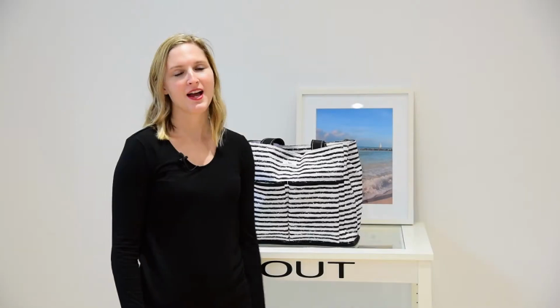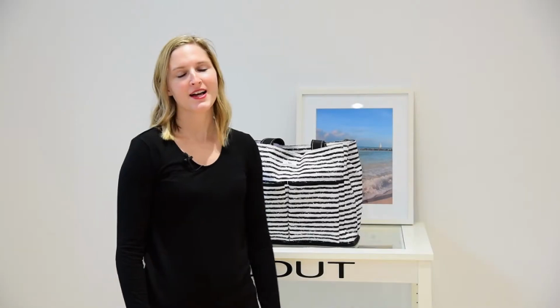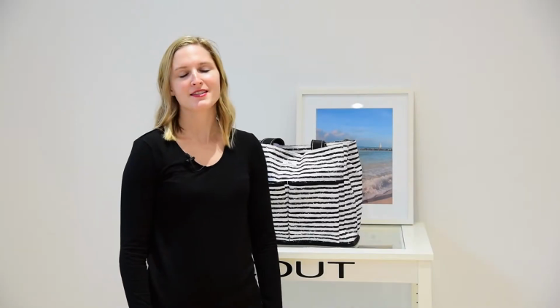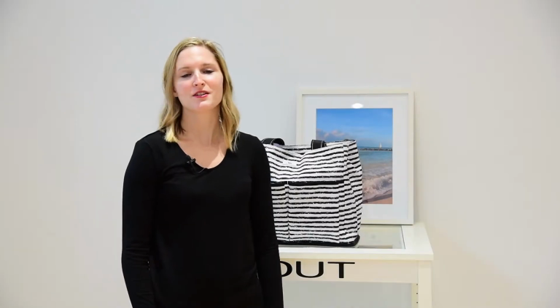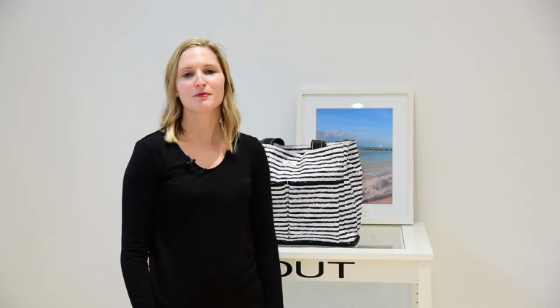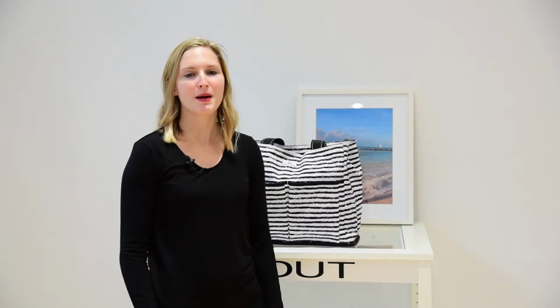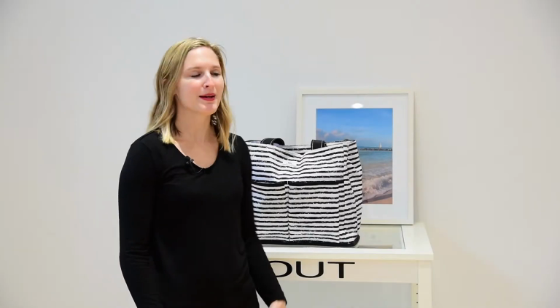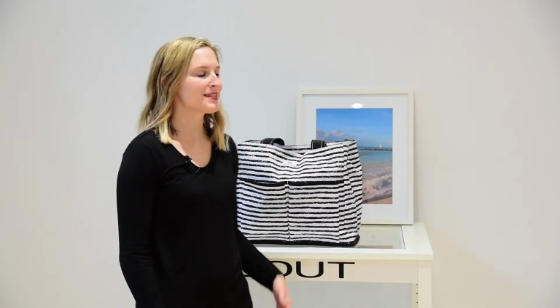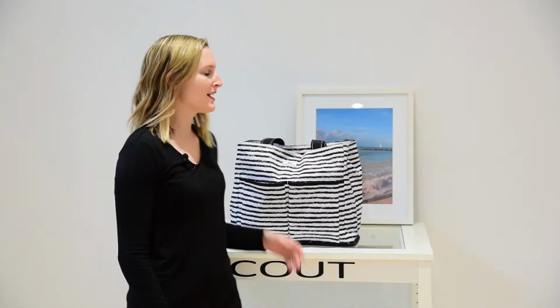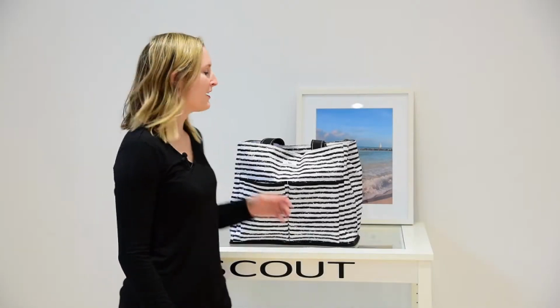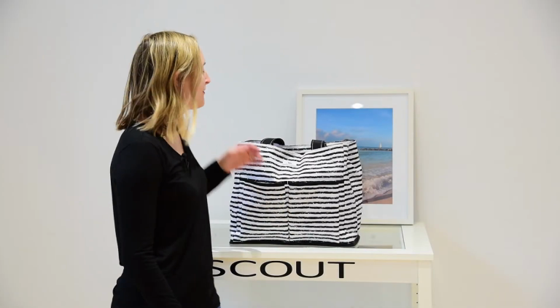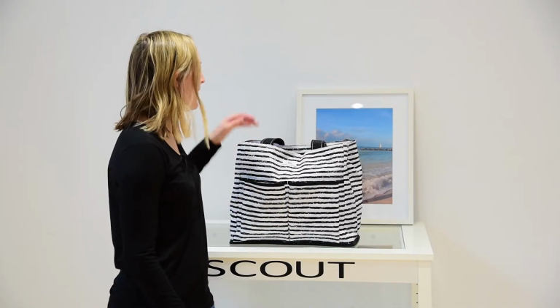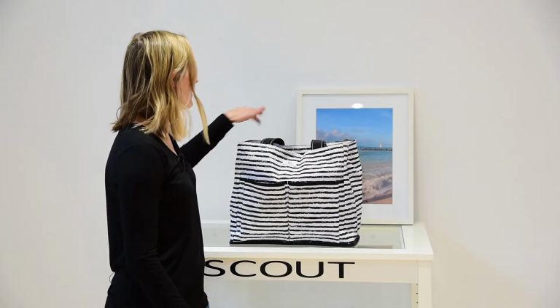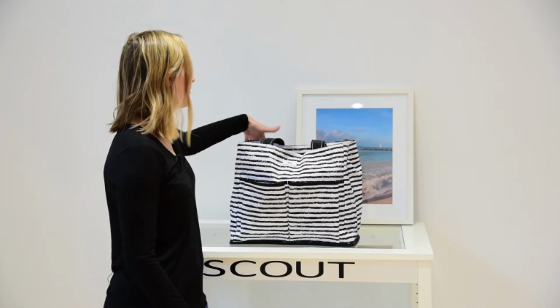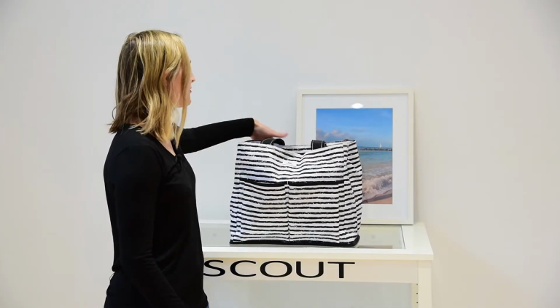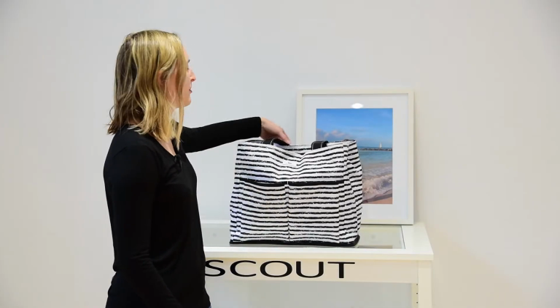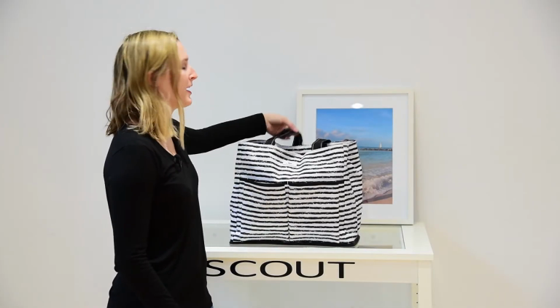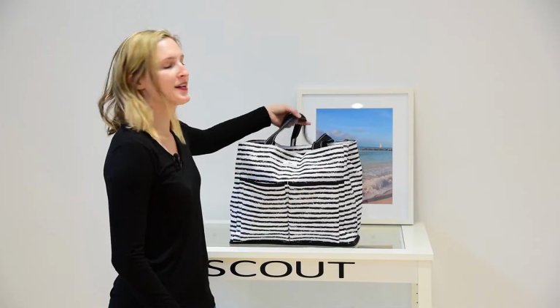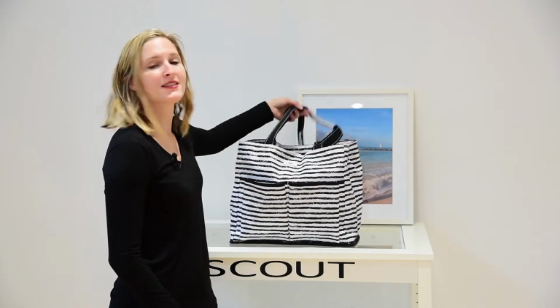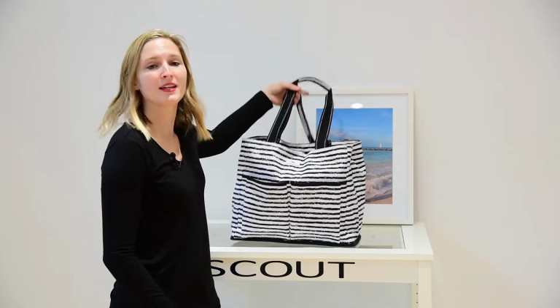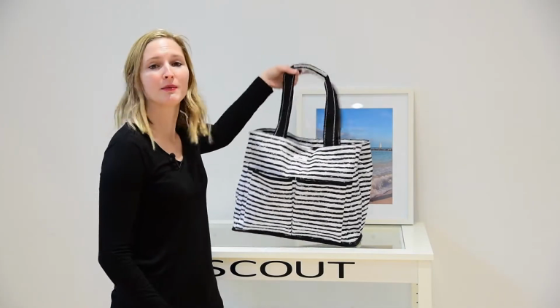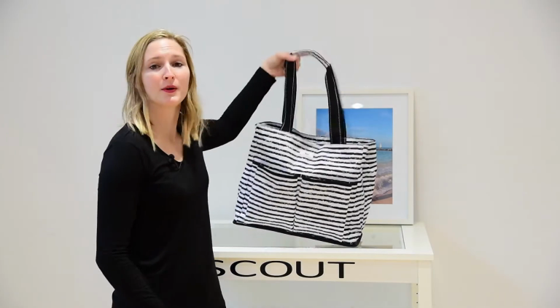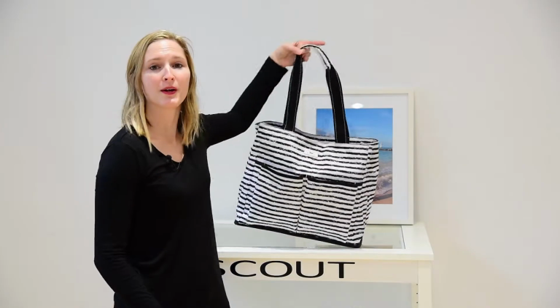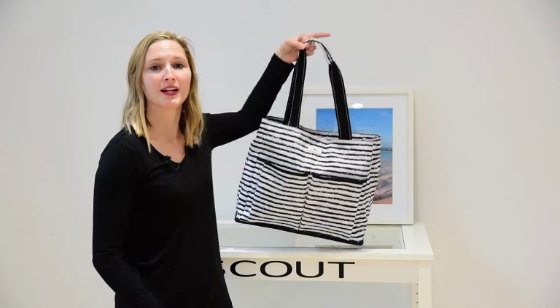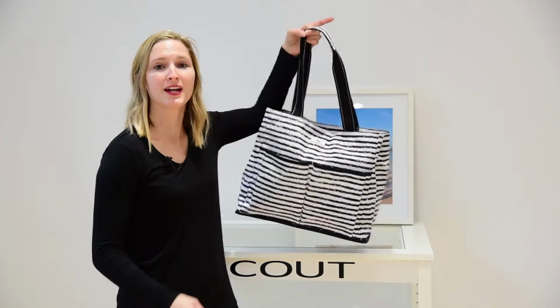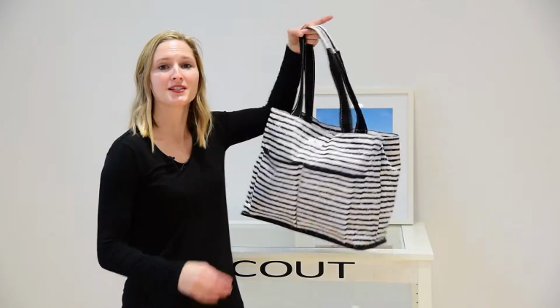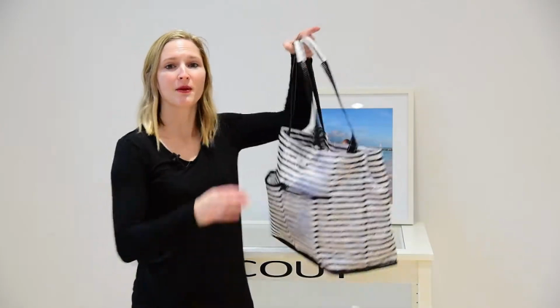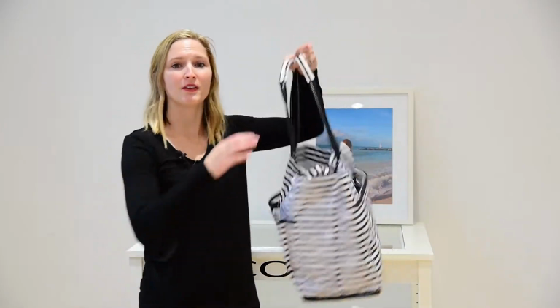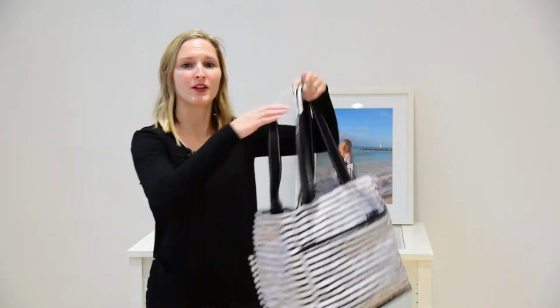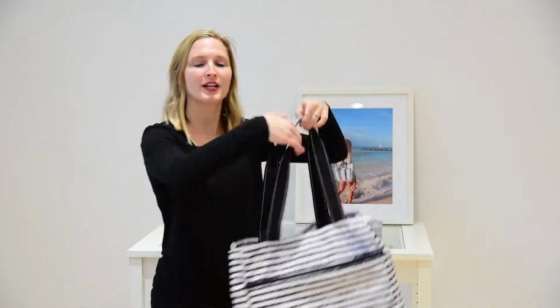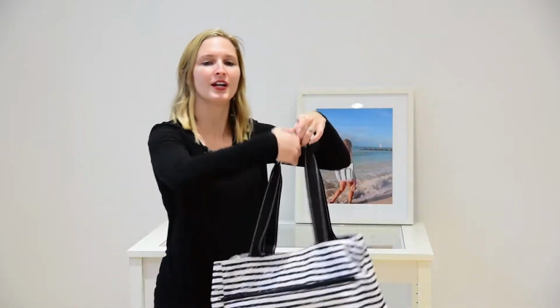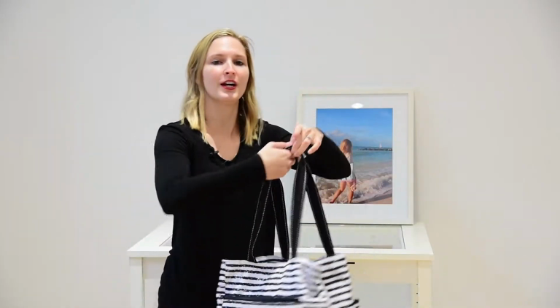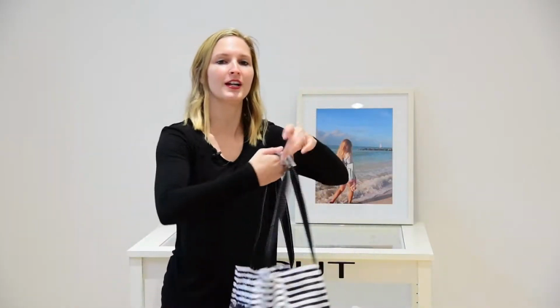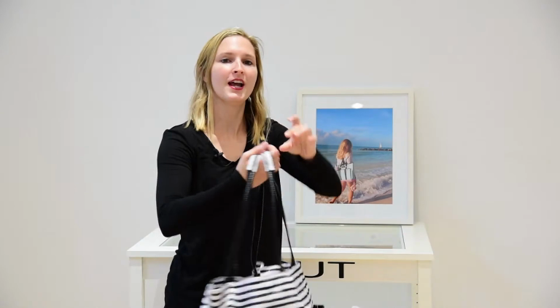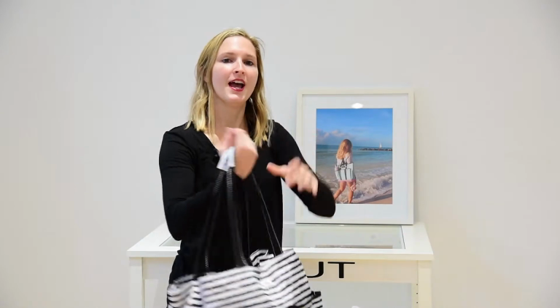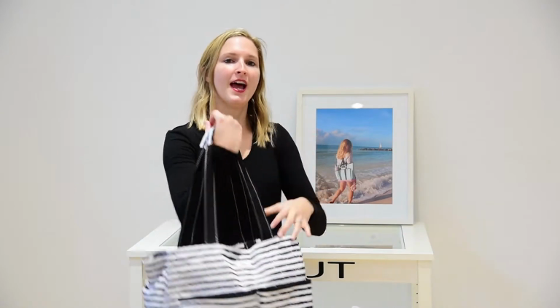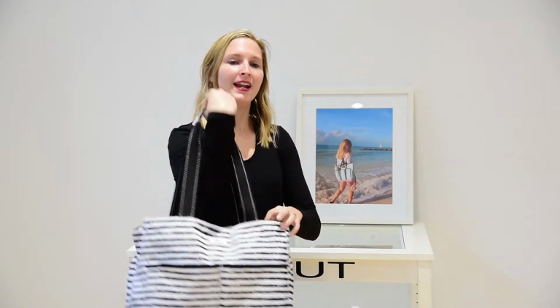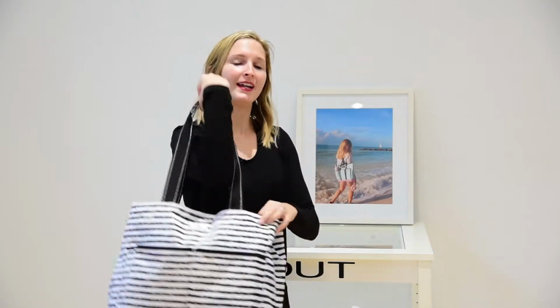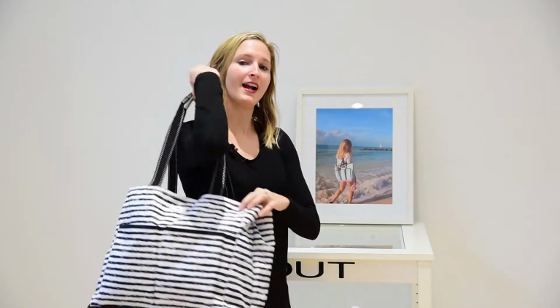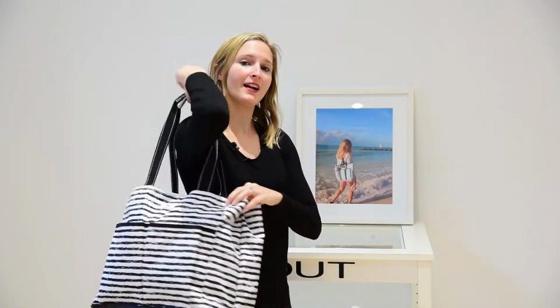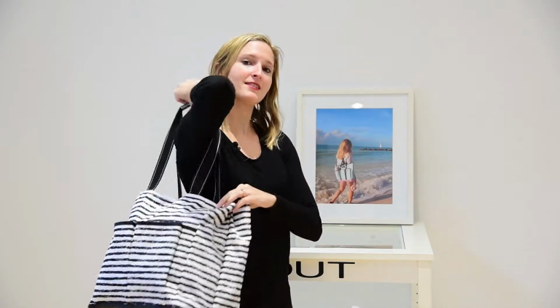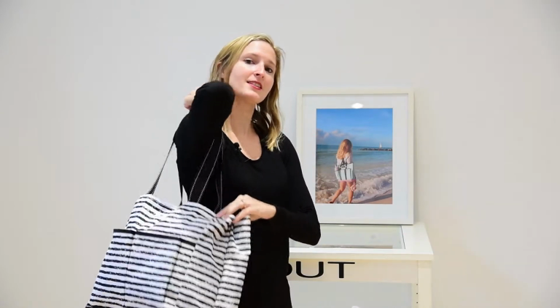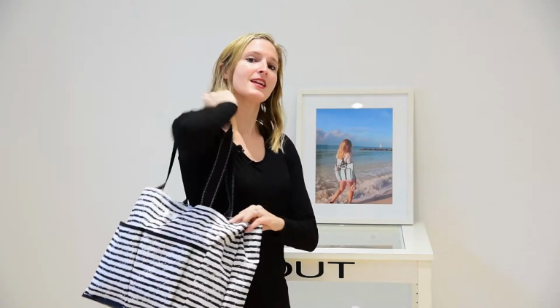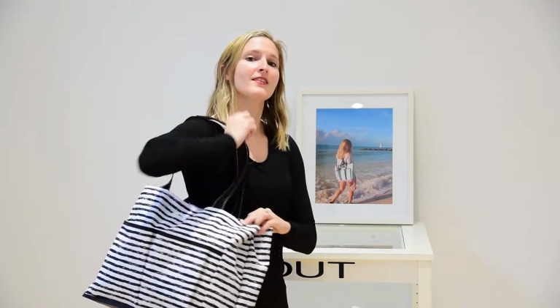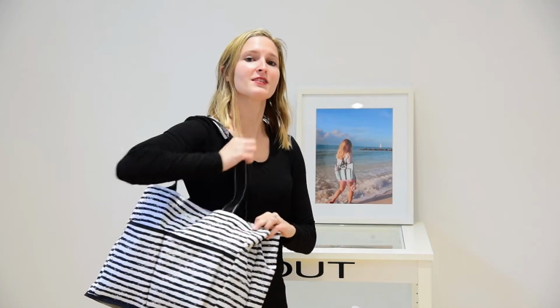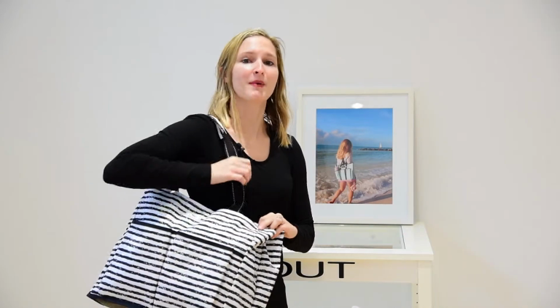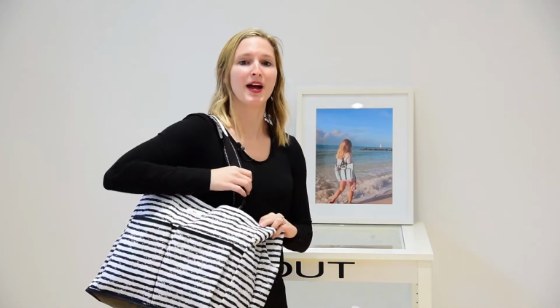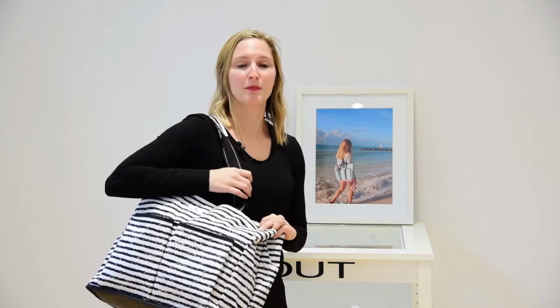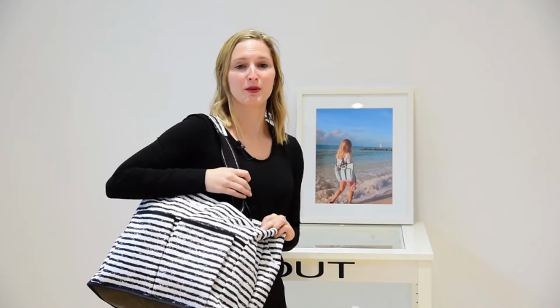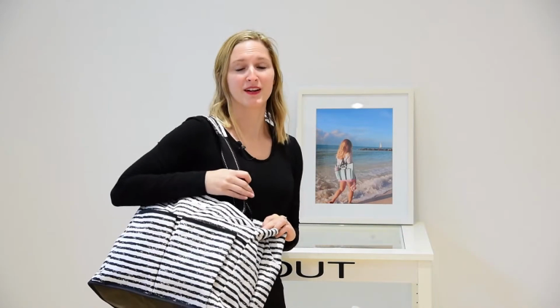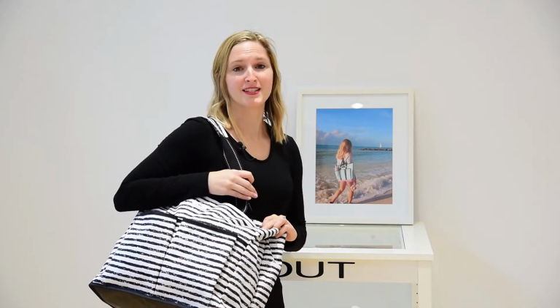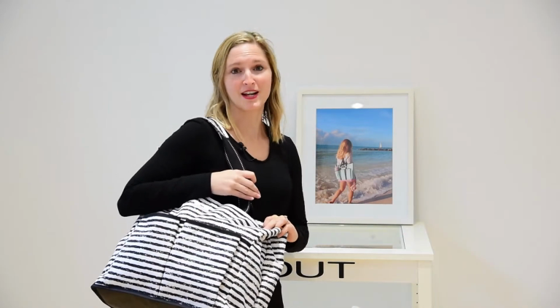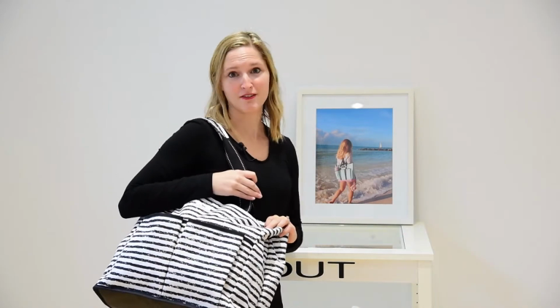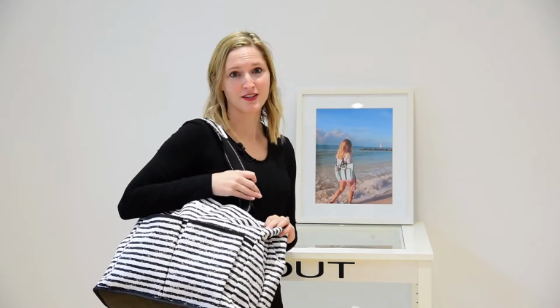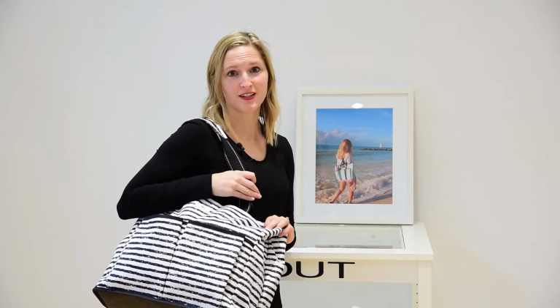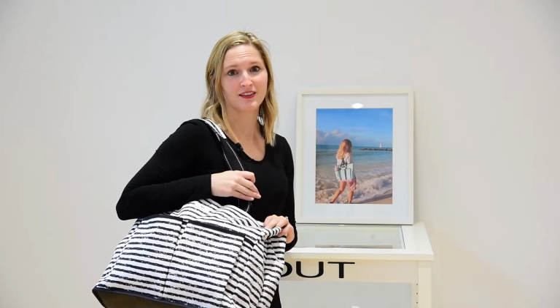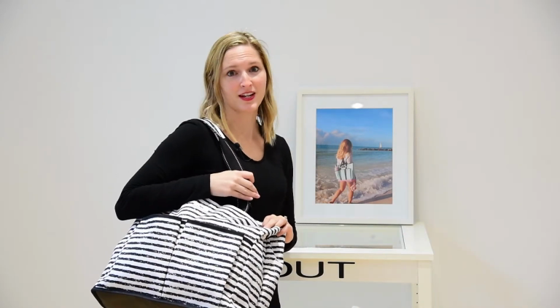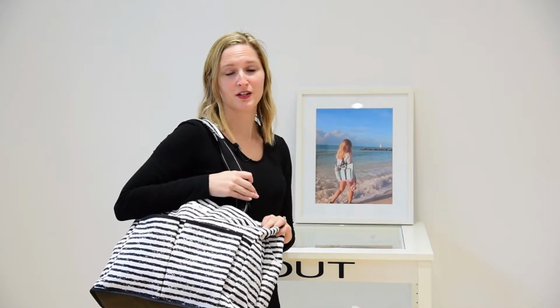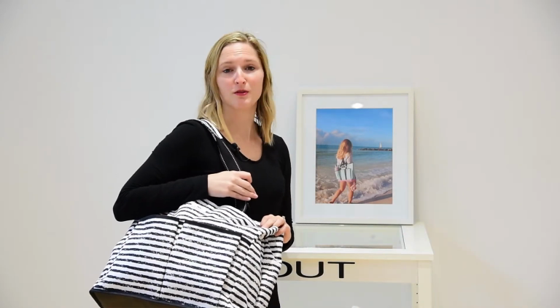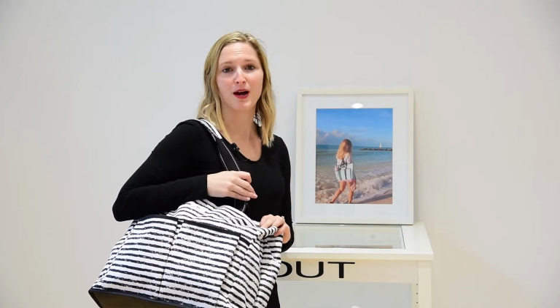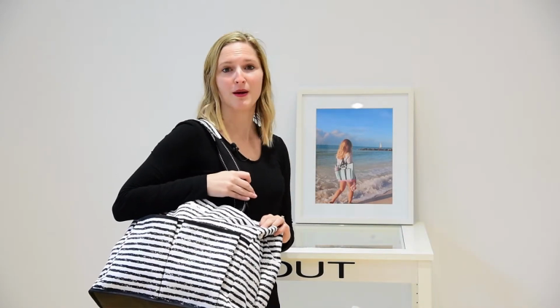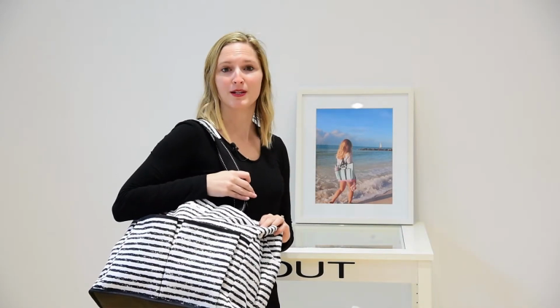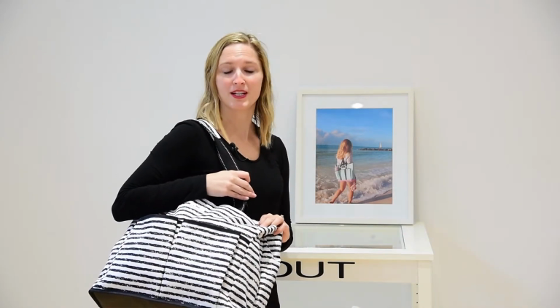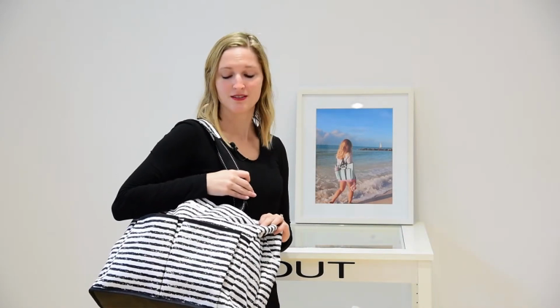As a new mom myself, I look for products that keep me organized while looking good, and I can honestly say this bag provides everything that a new mom needs.